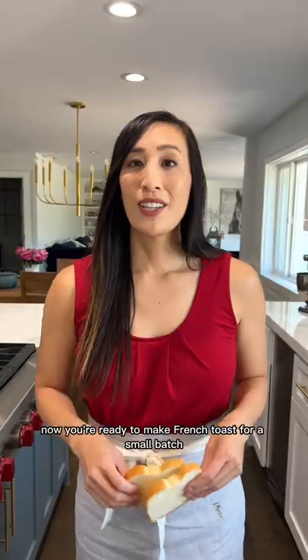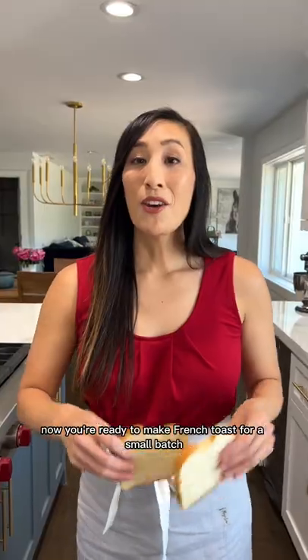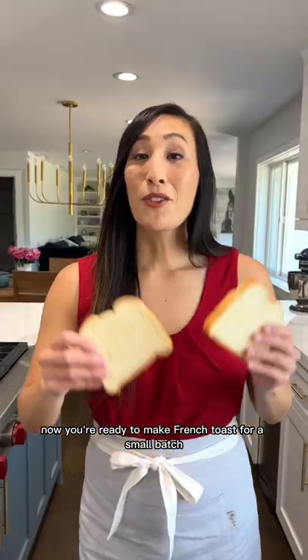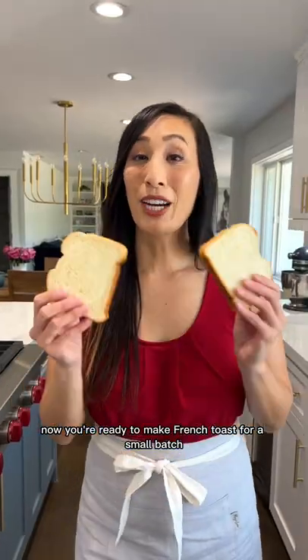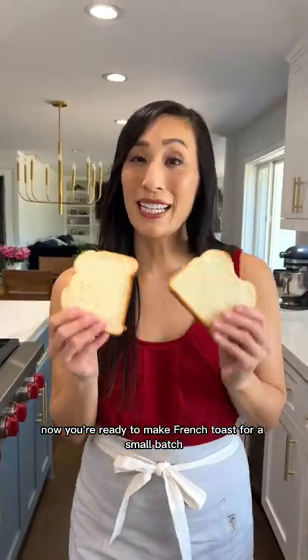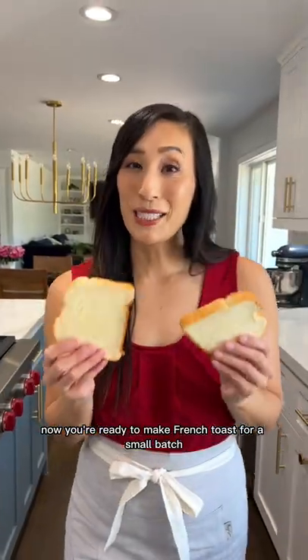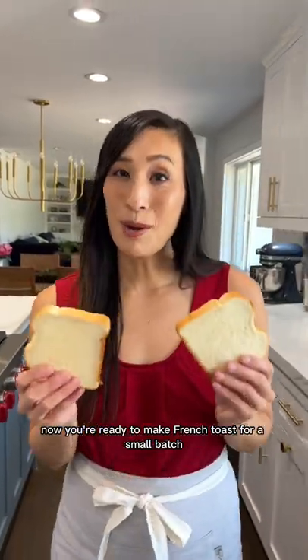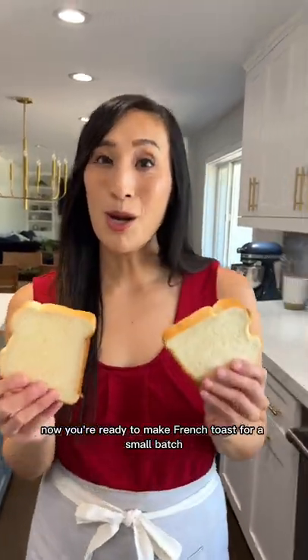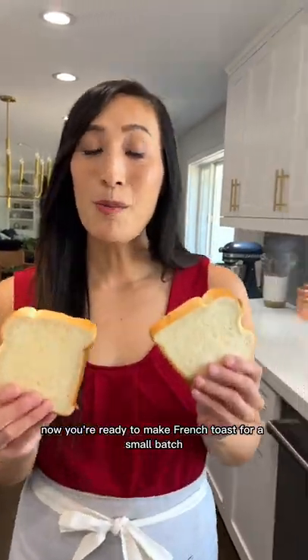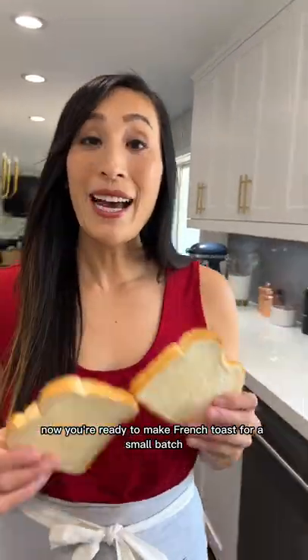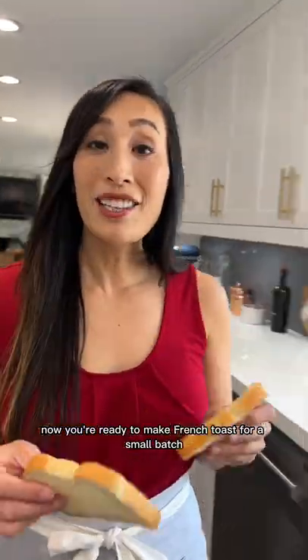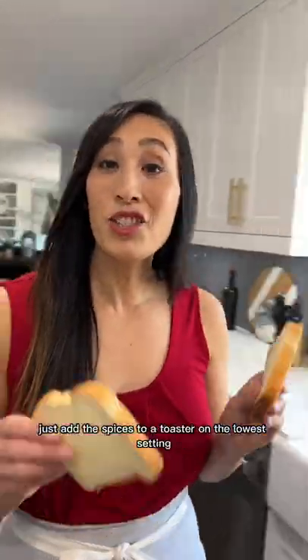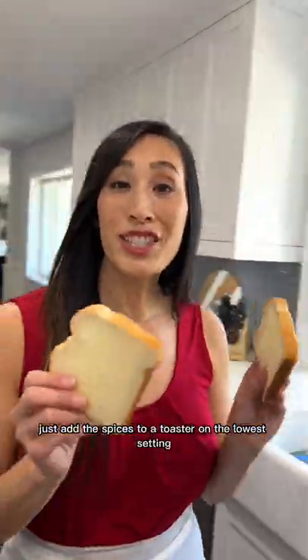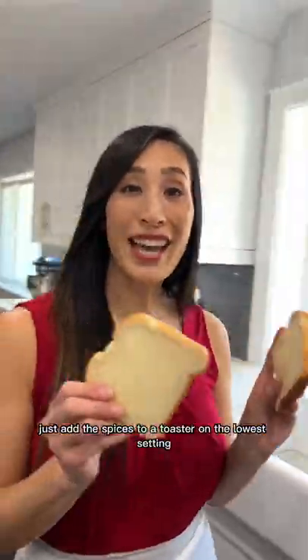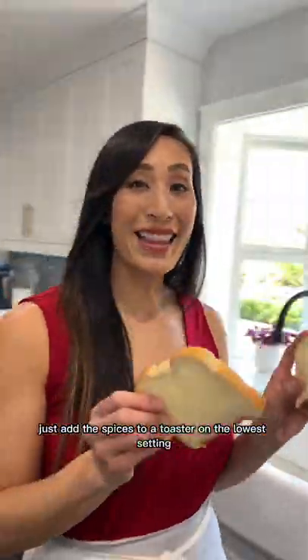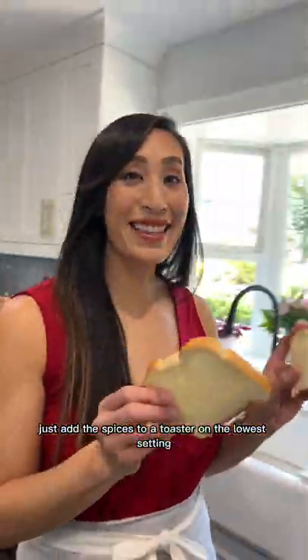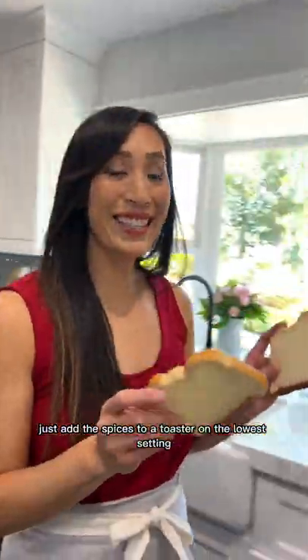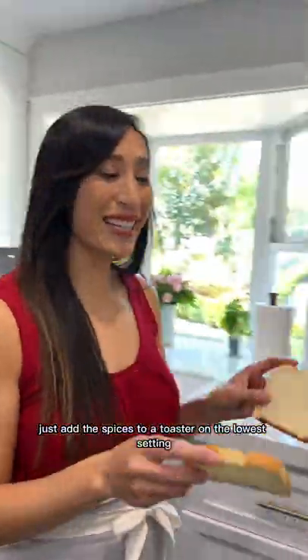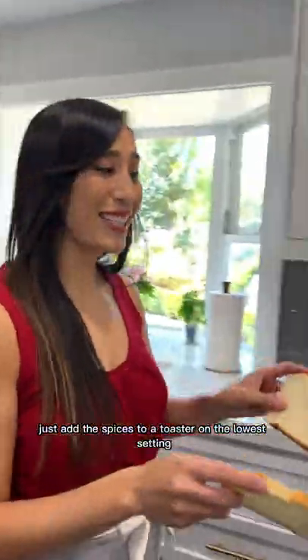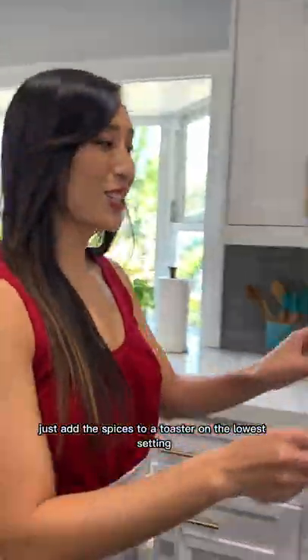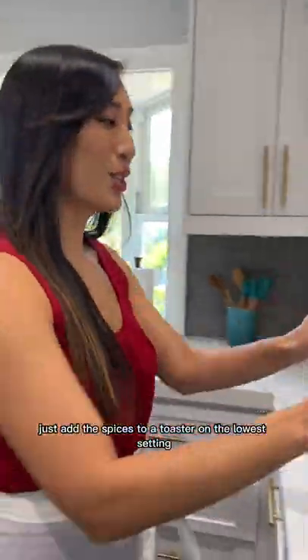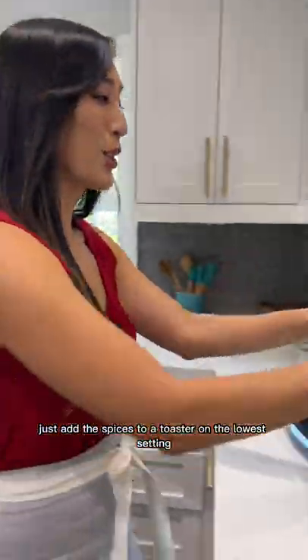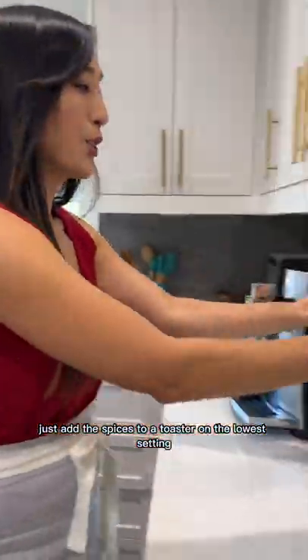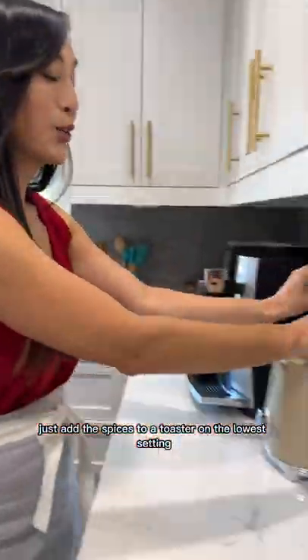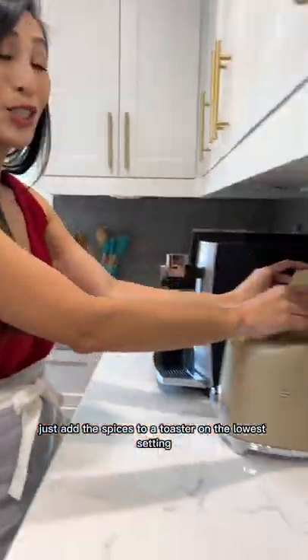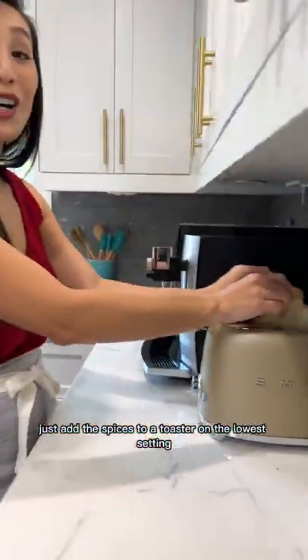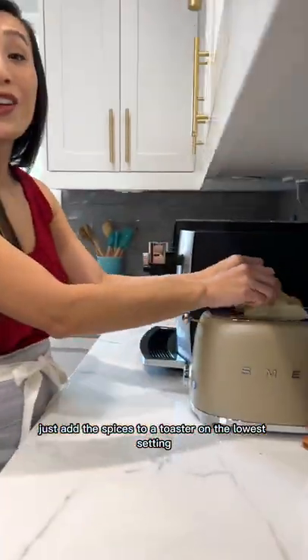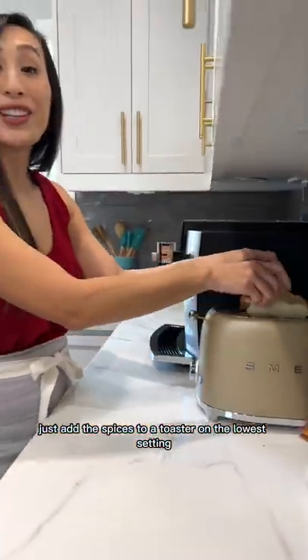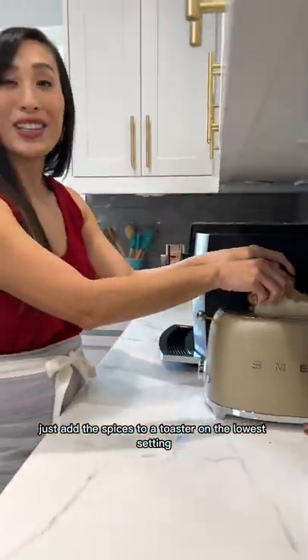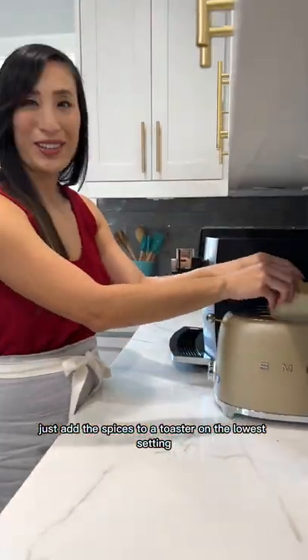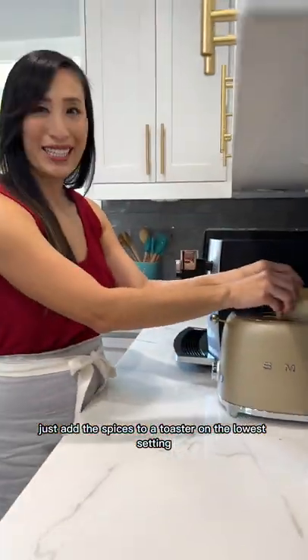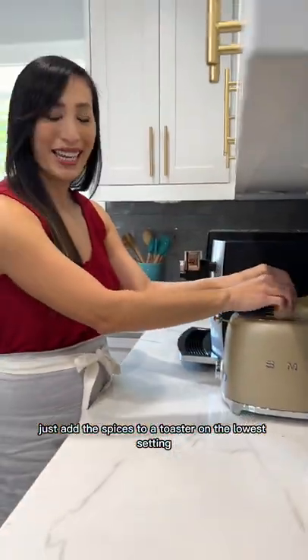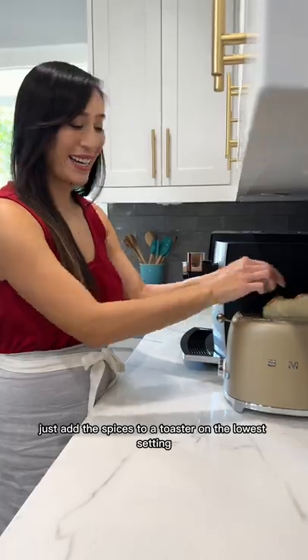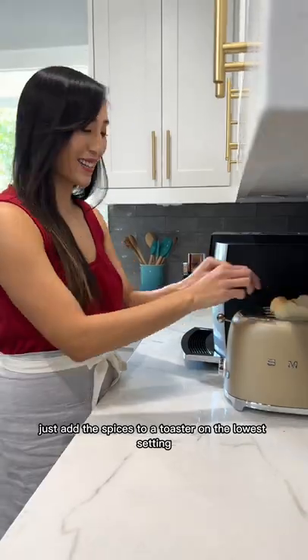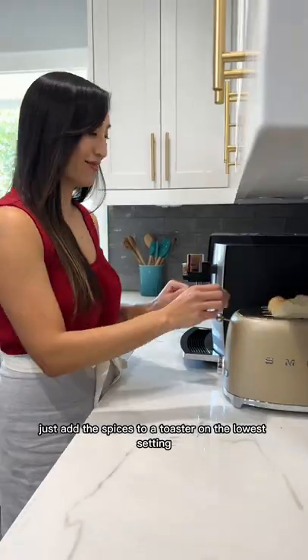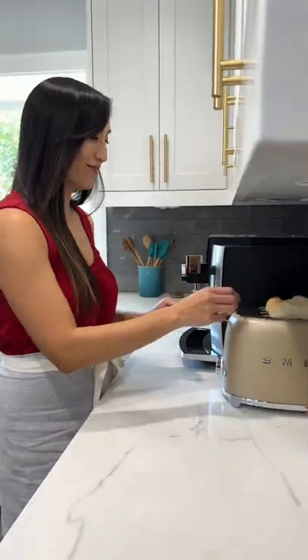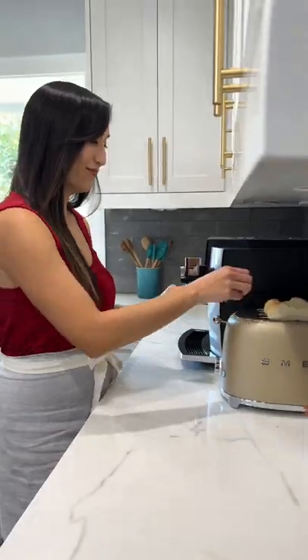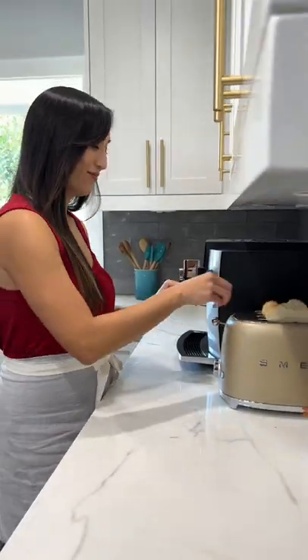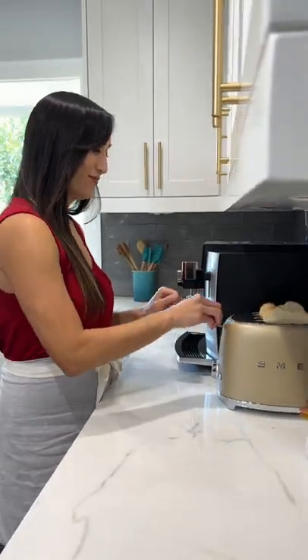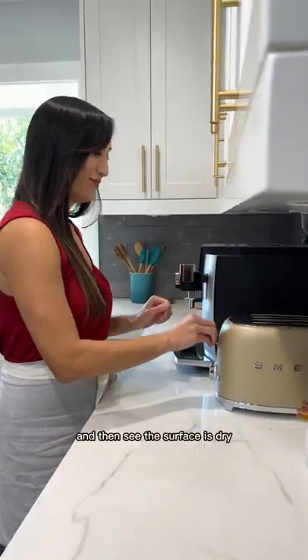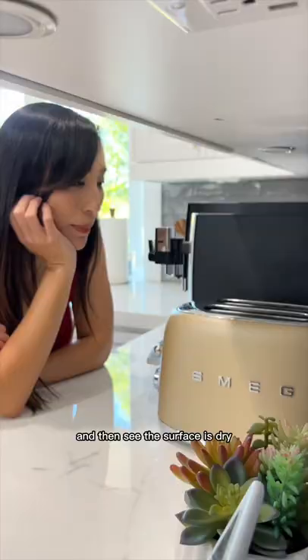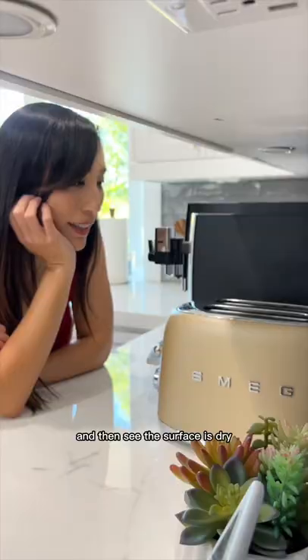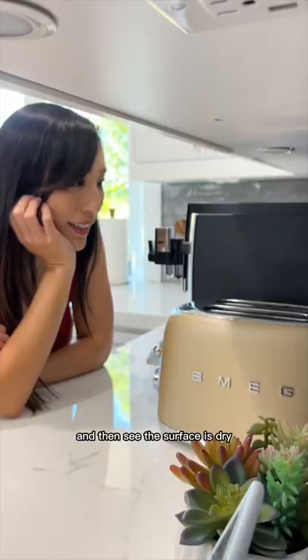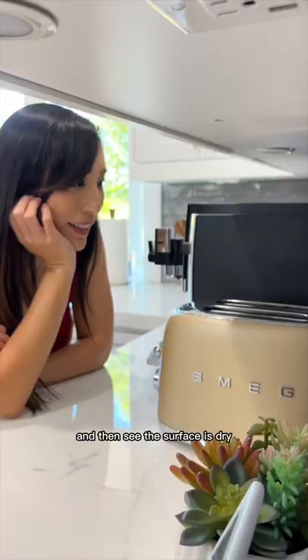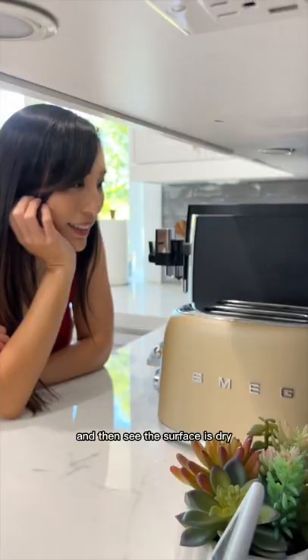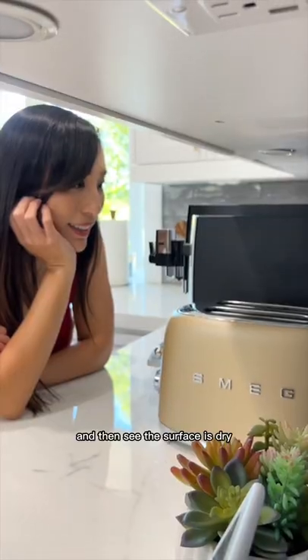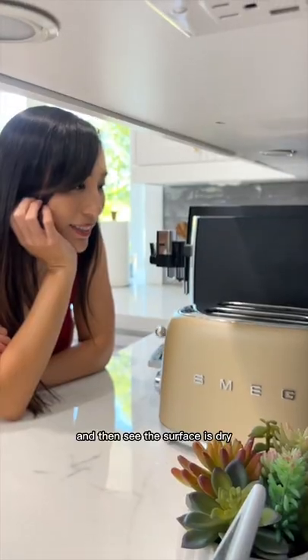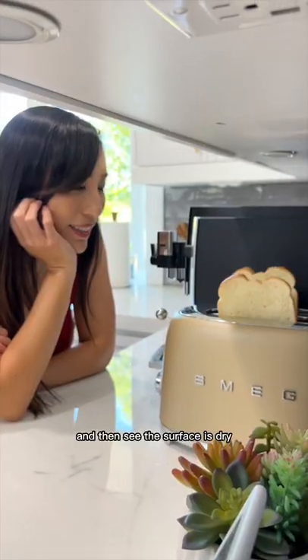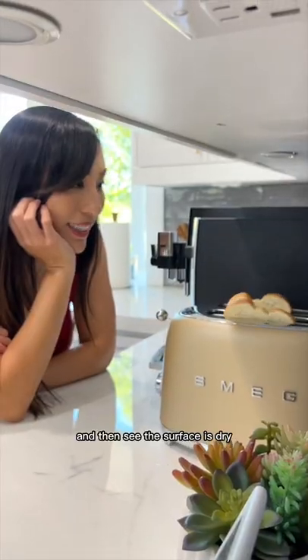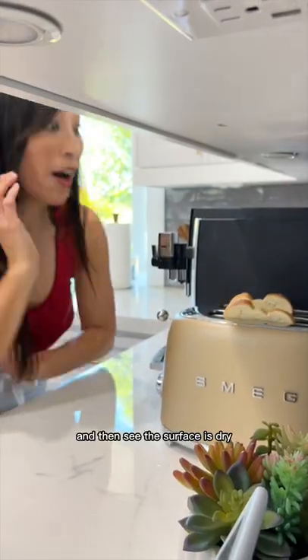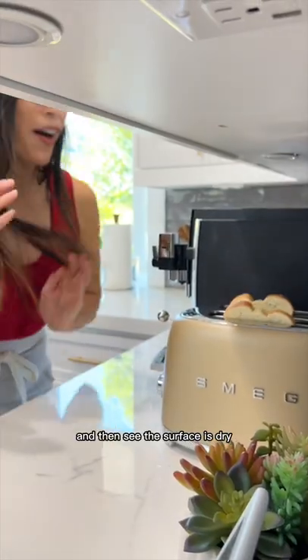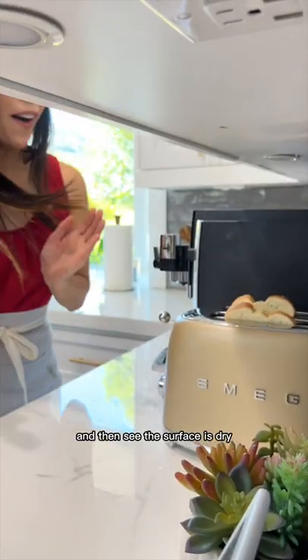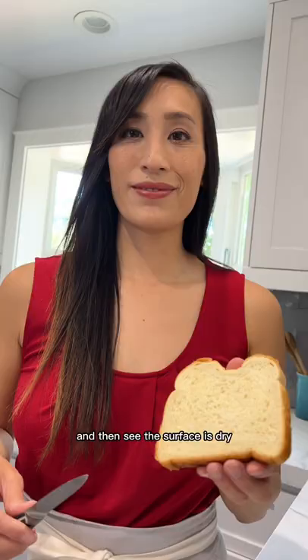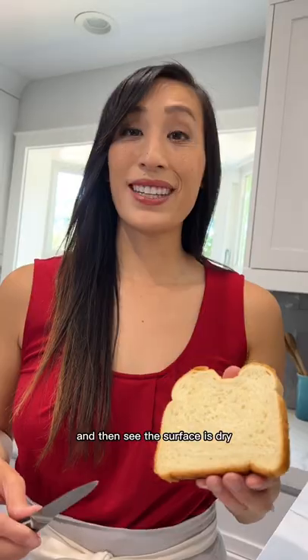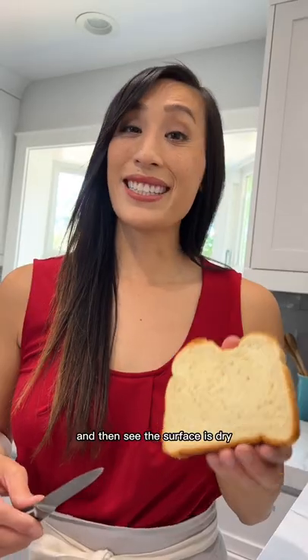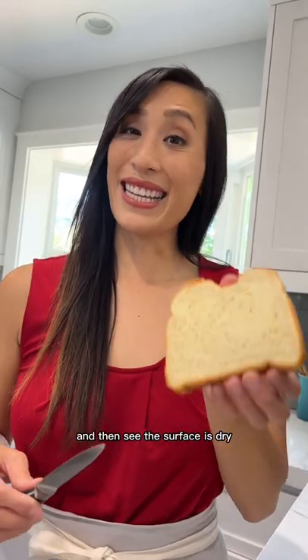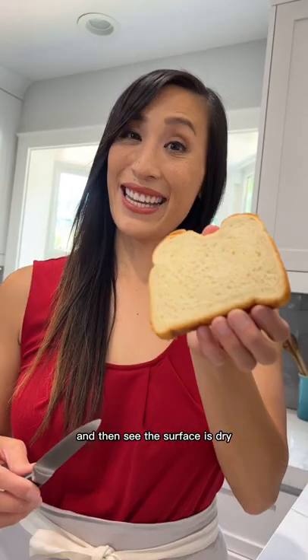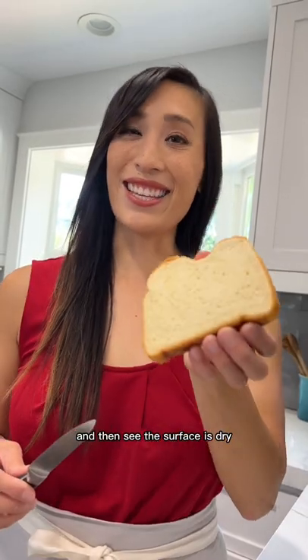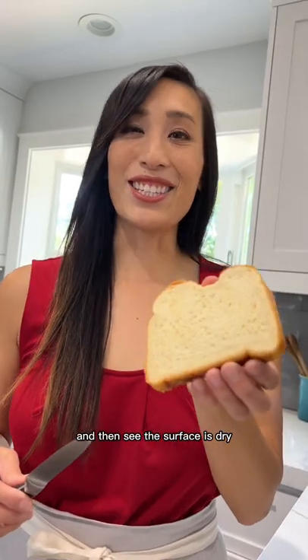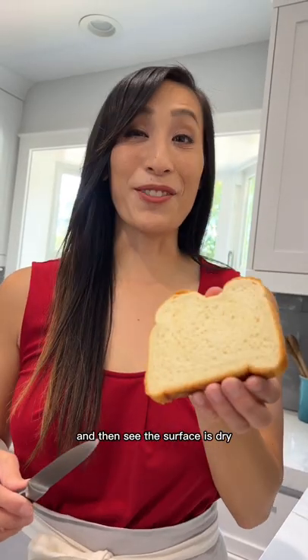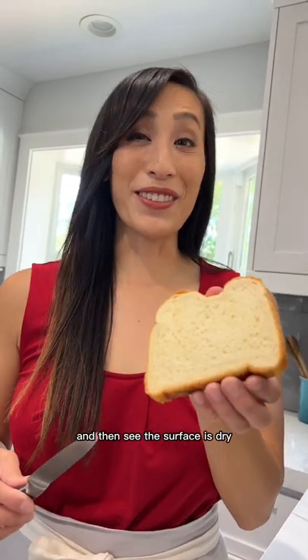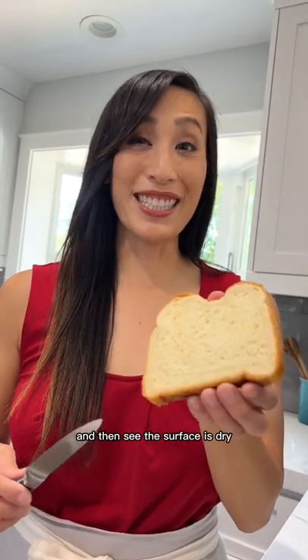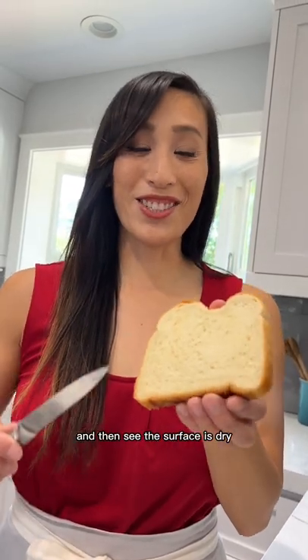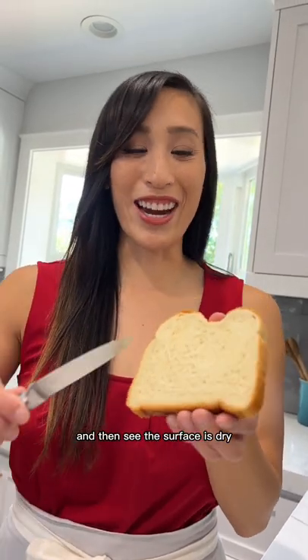For a small batch, just add the slices to a toaster on the lowest setting. See, the surface is dry.